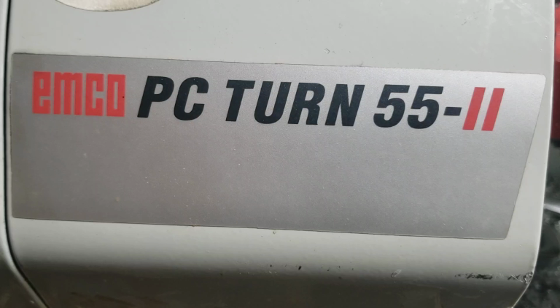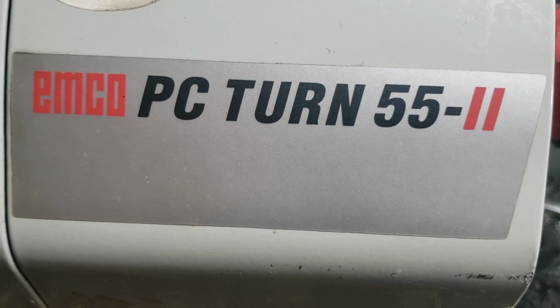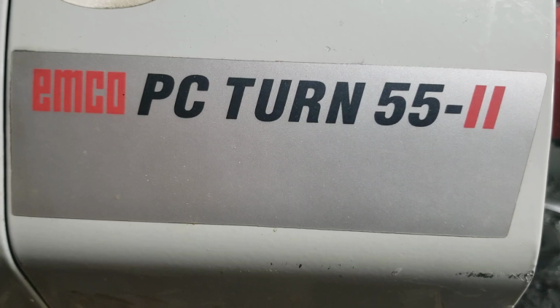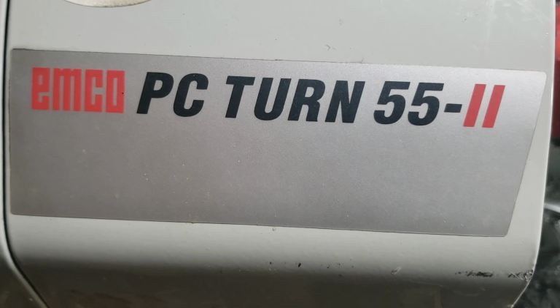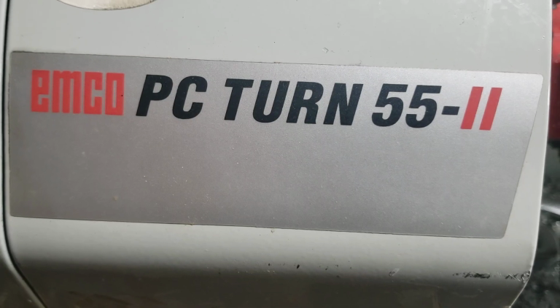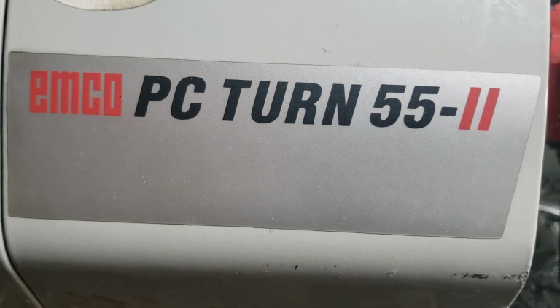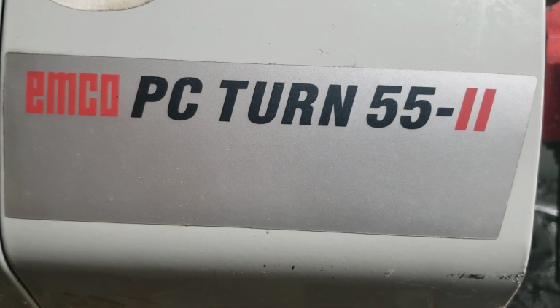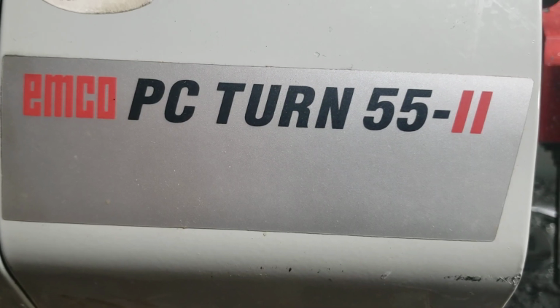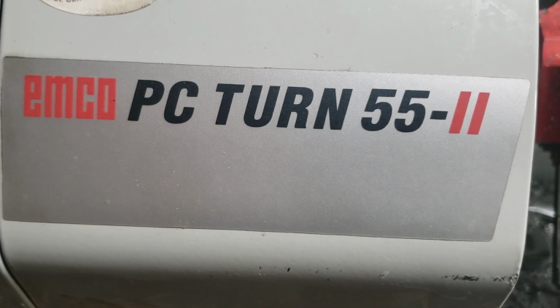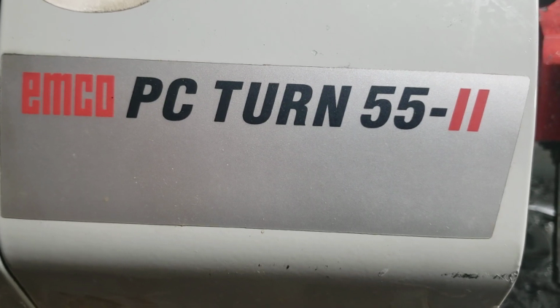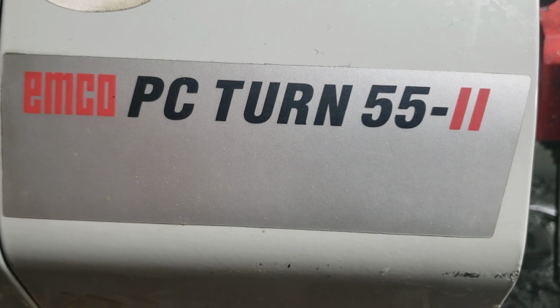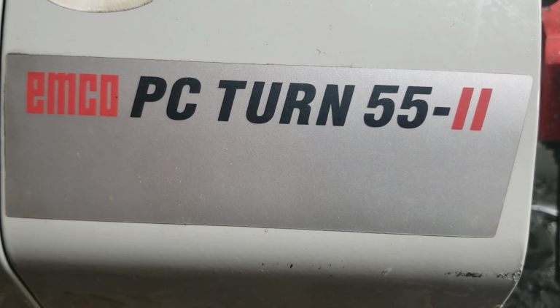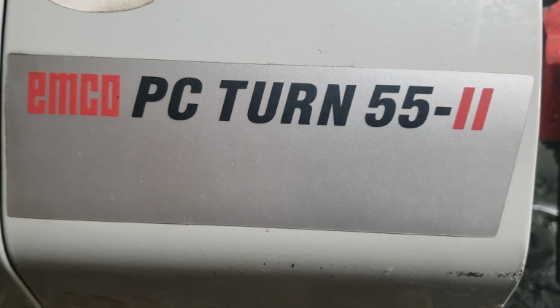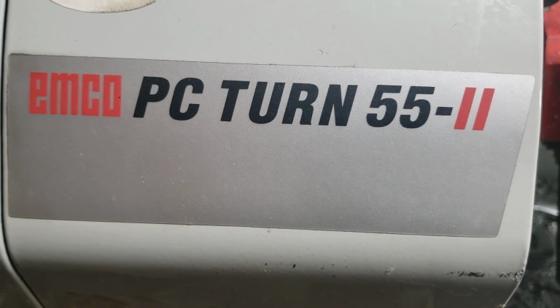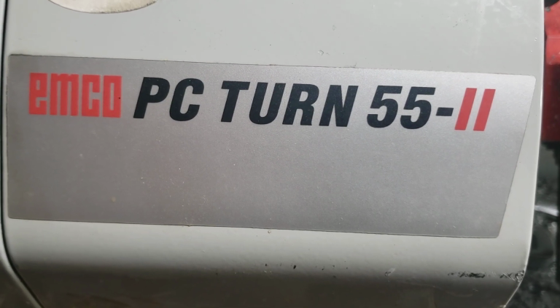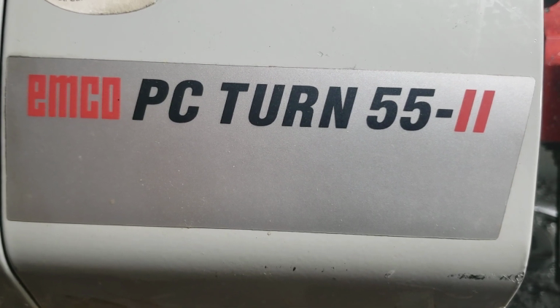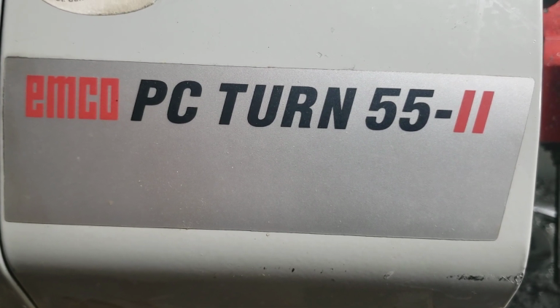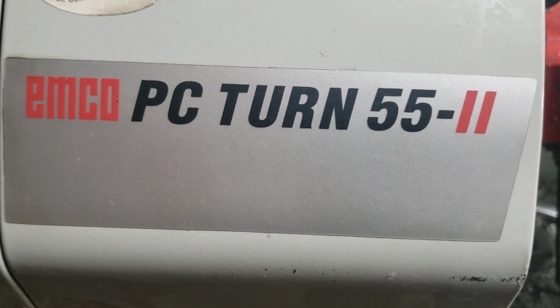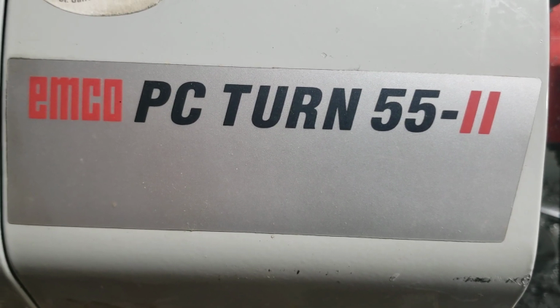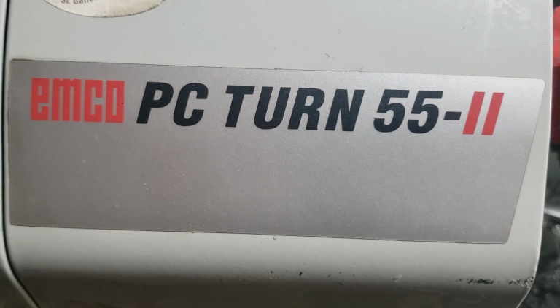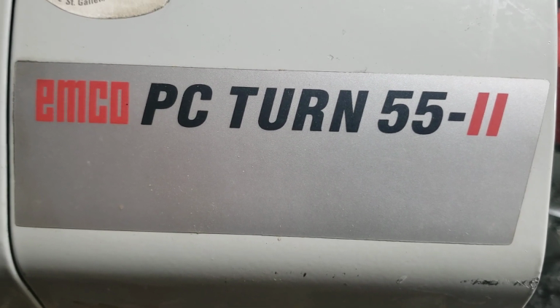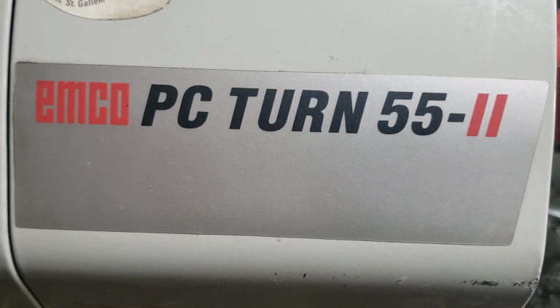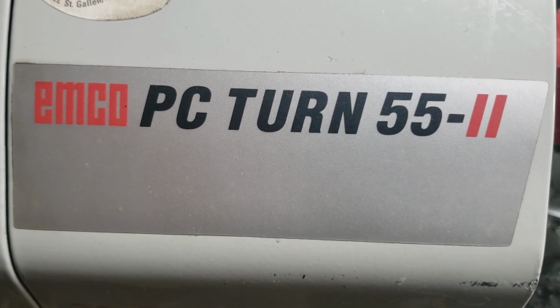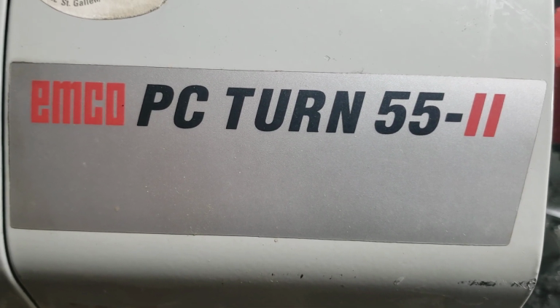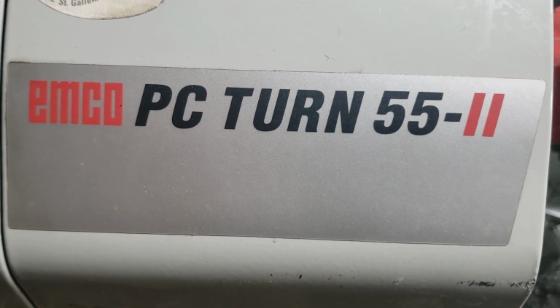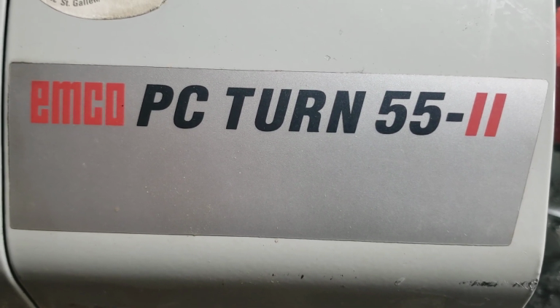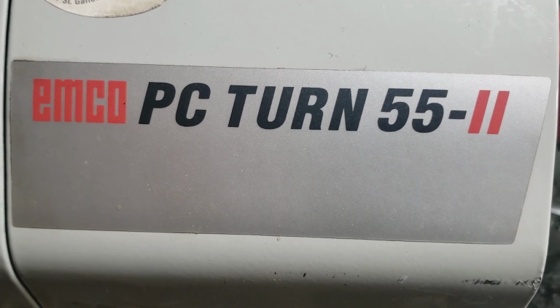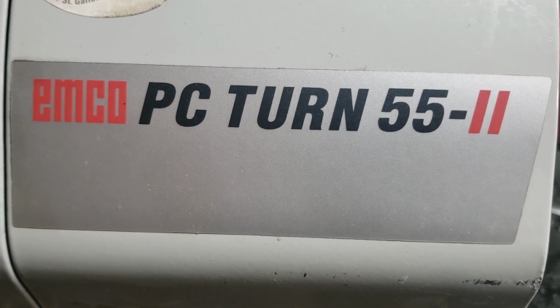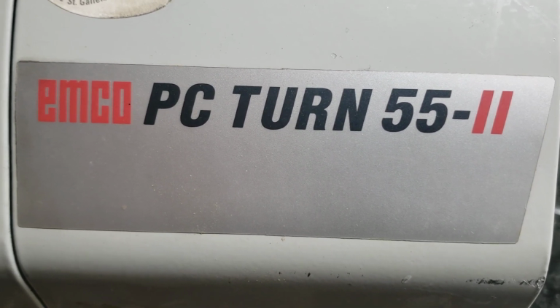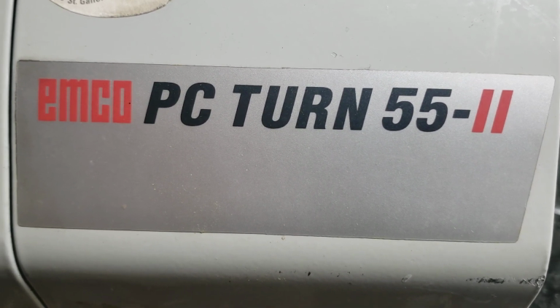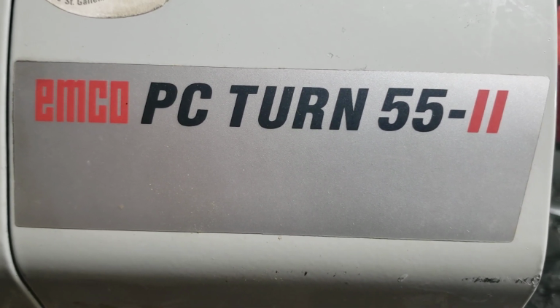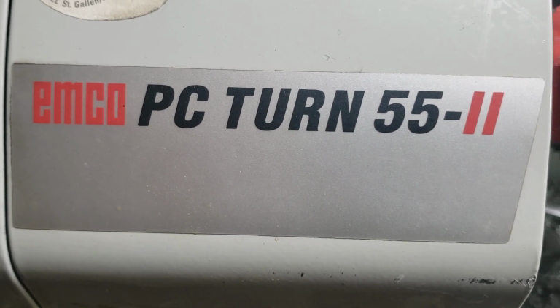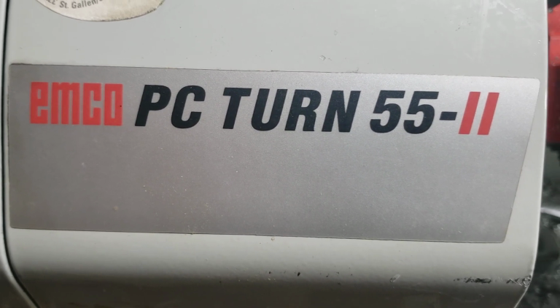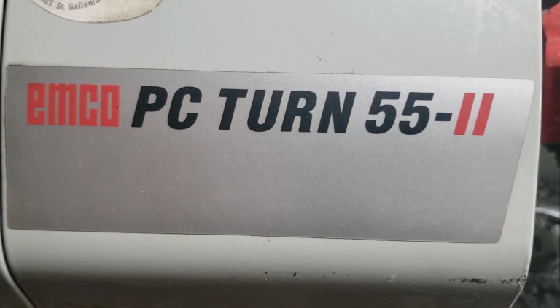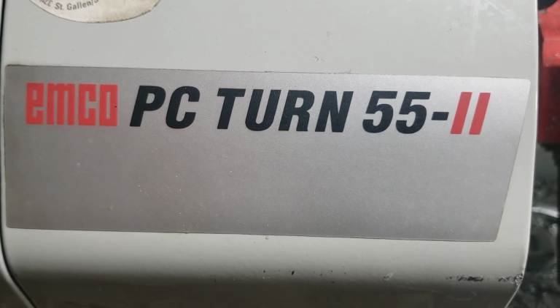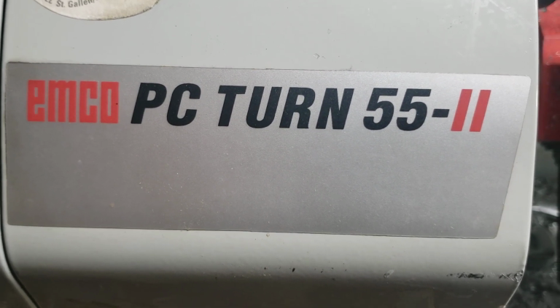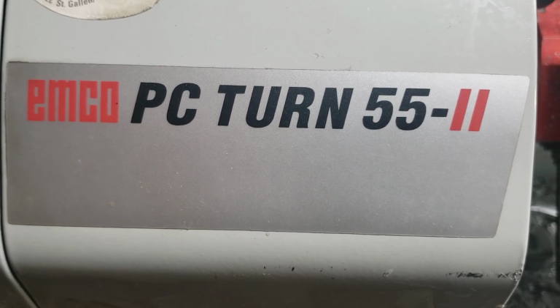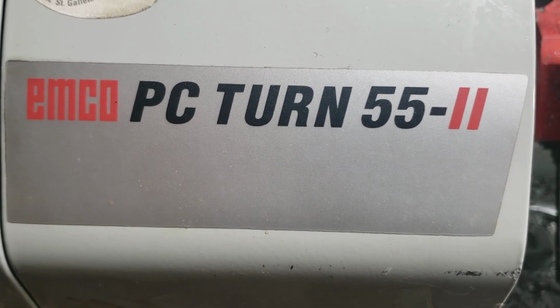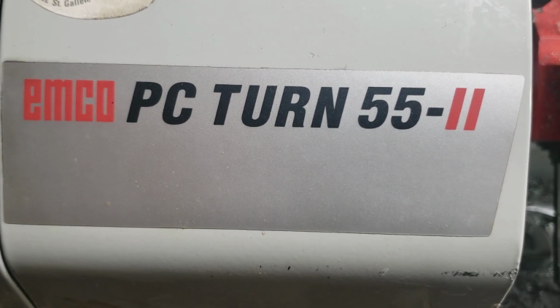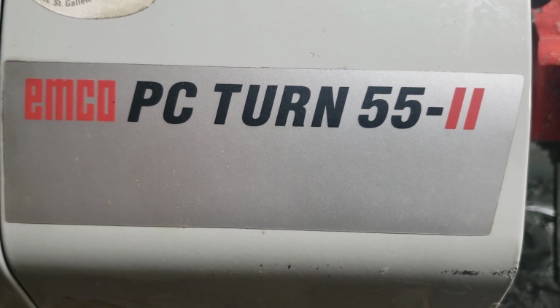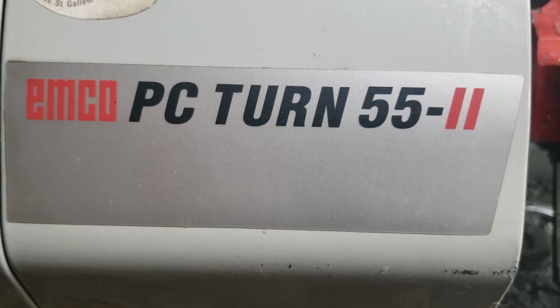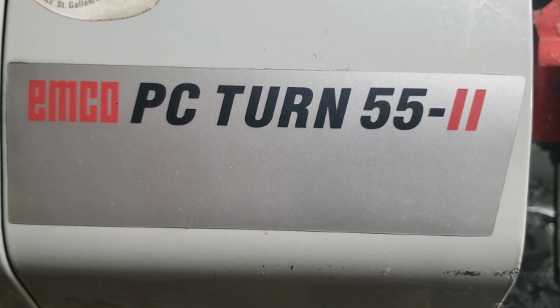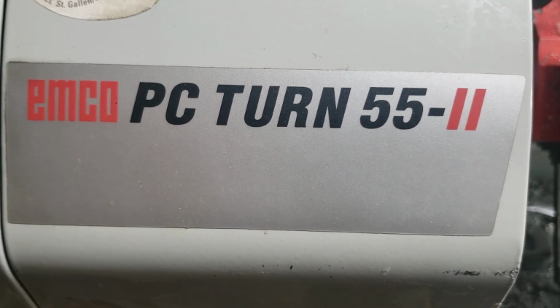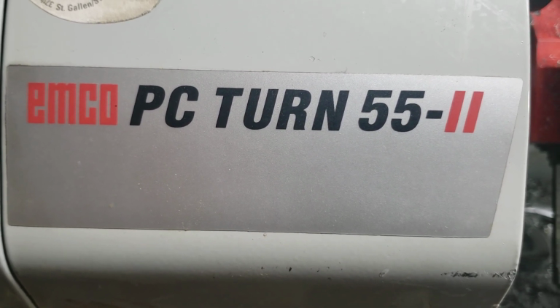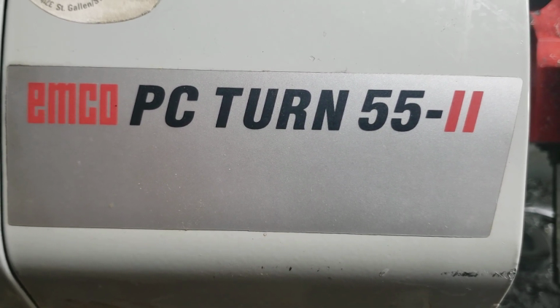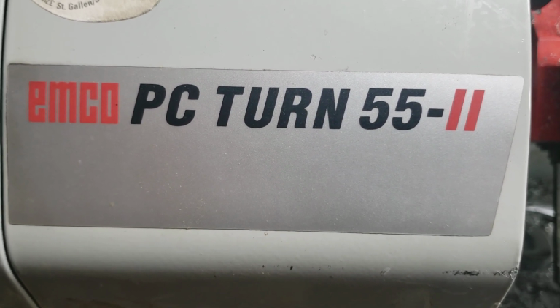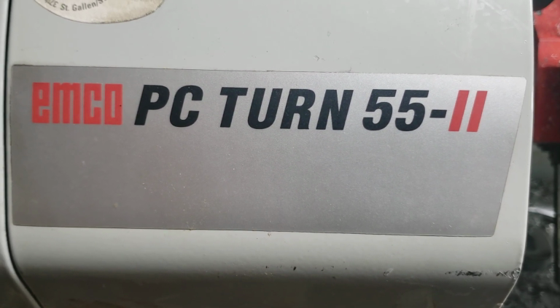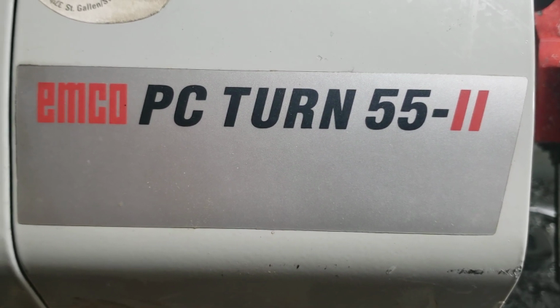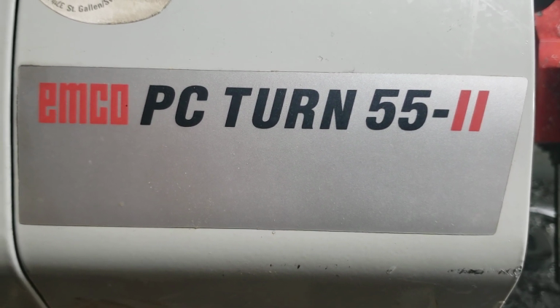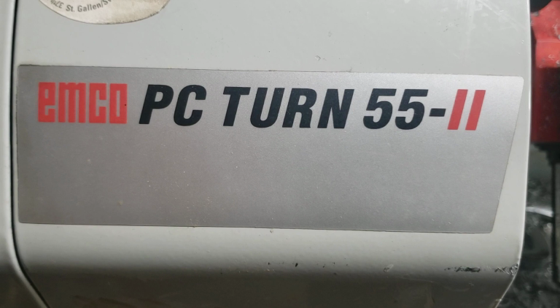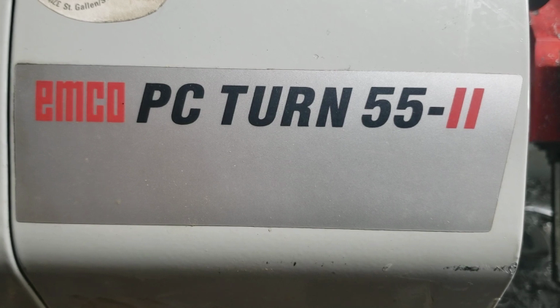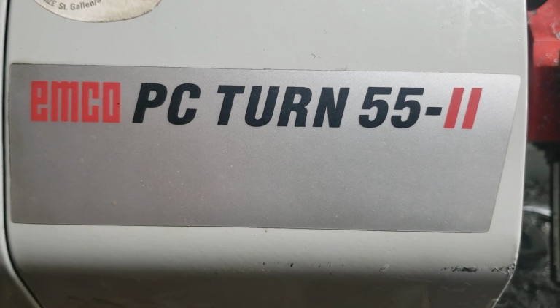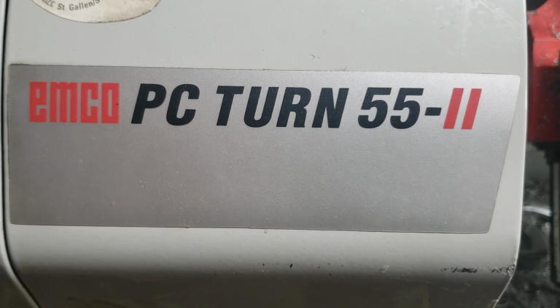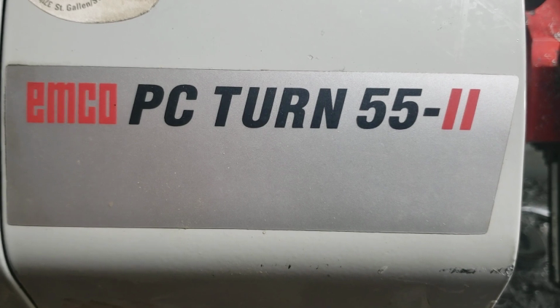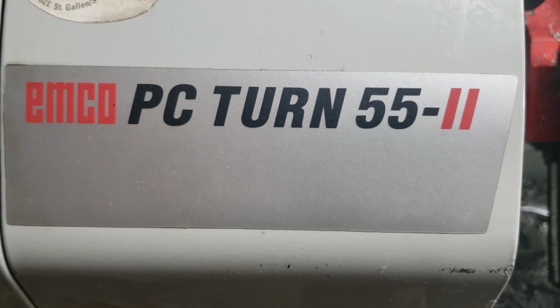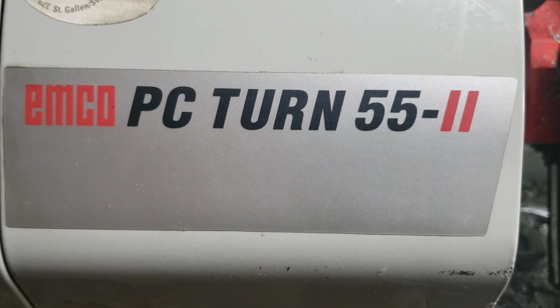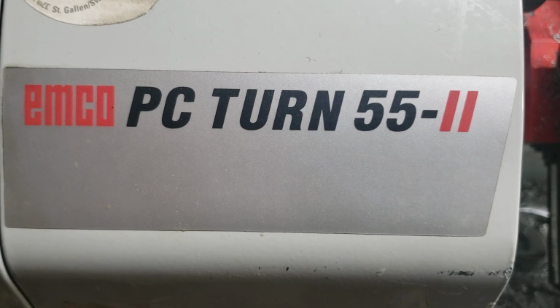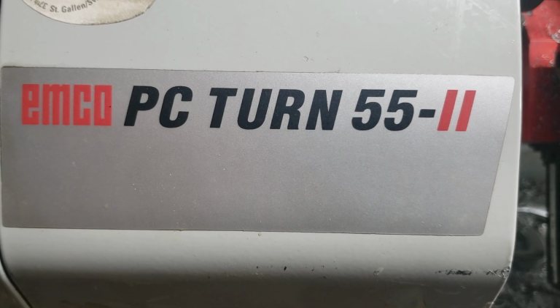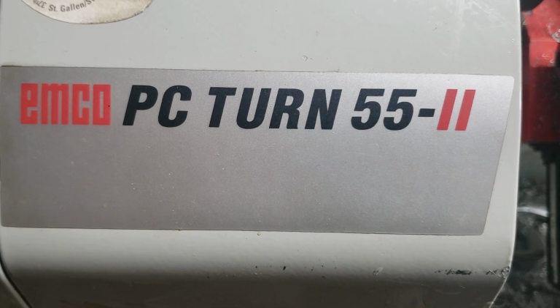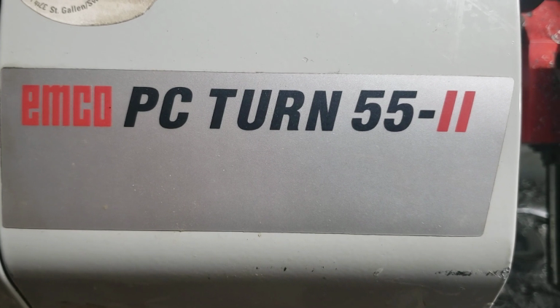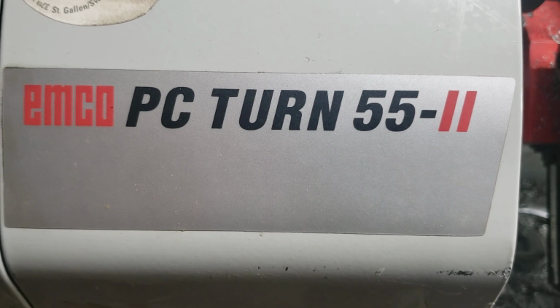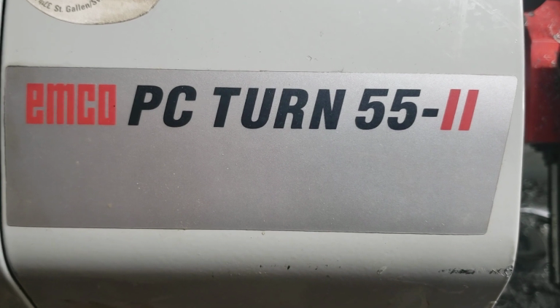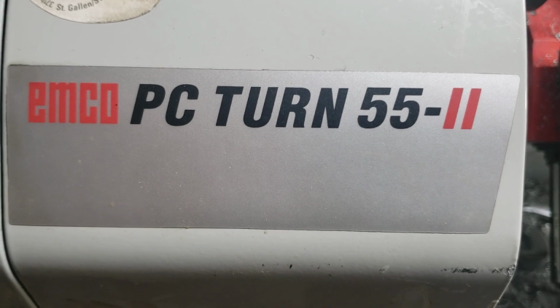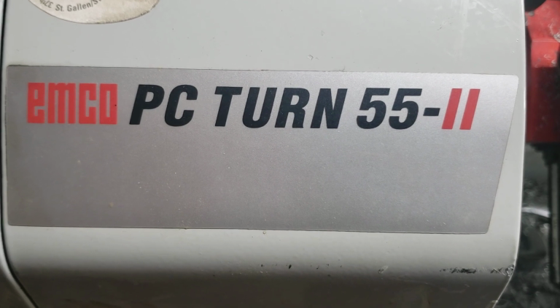I'm sure you've all been wondering what's been going on with this. Well, quite honestly, not much. But as of late...